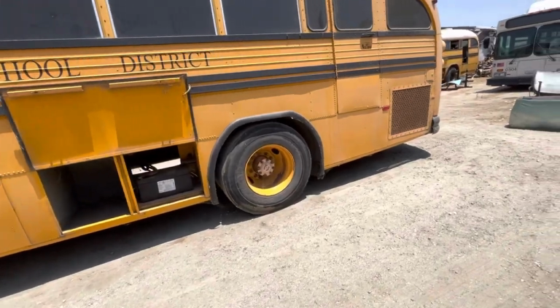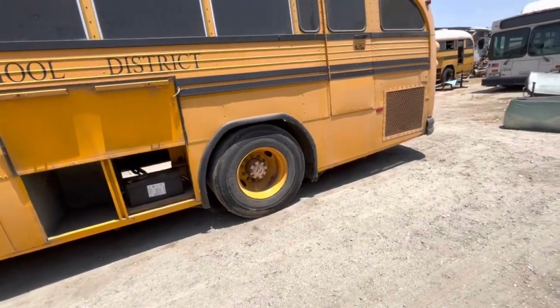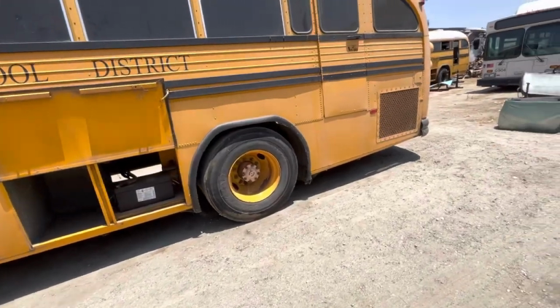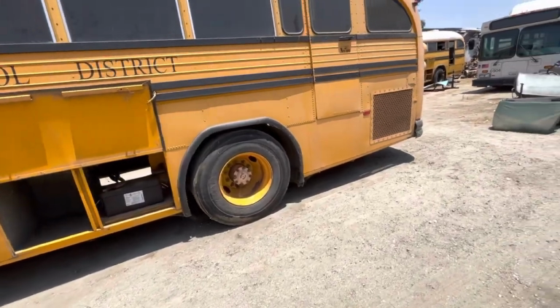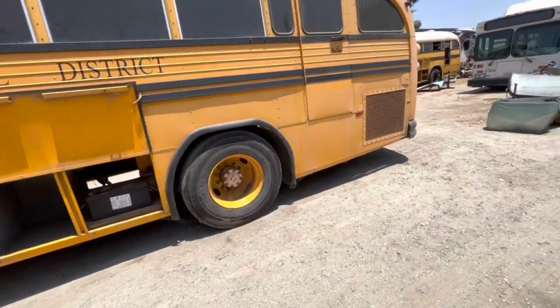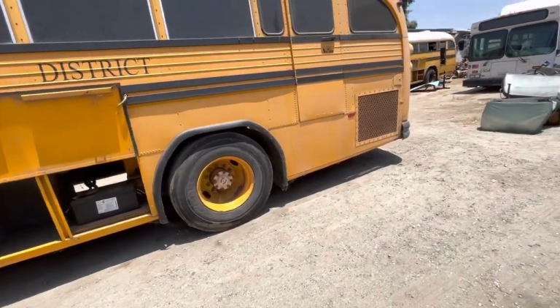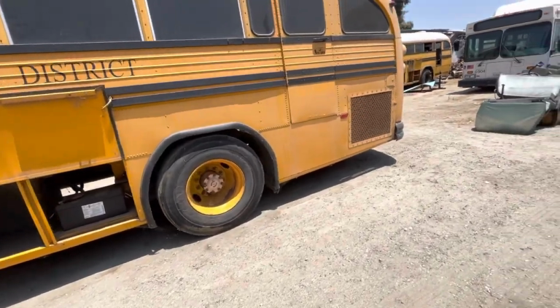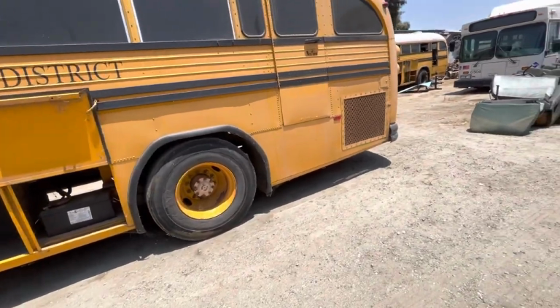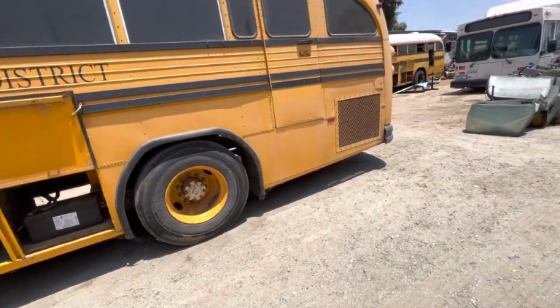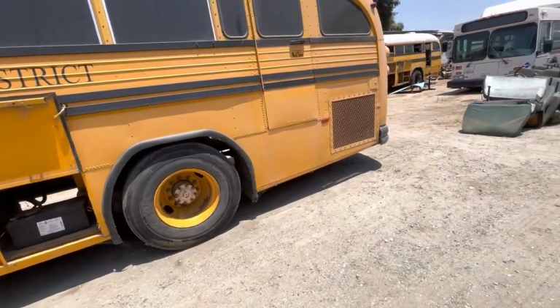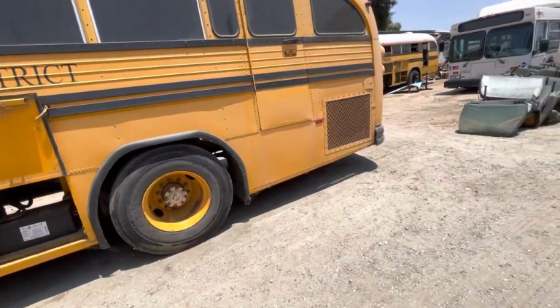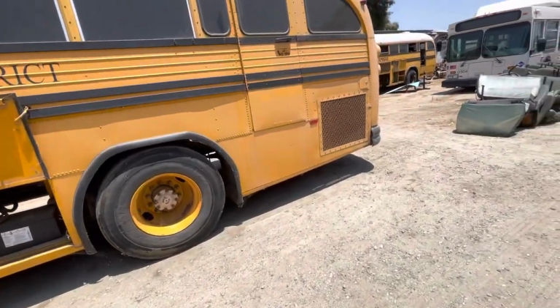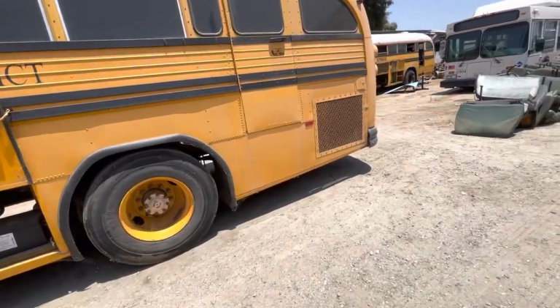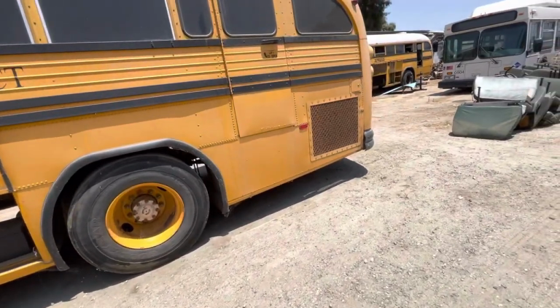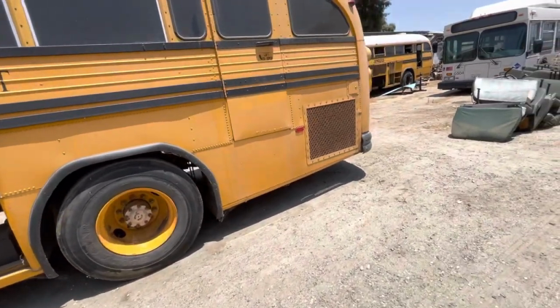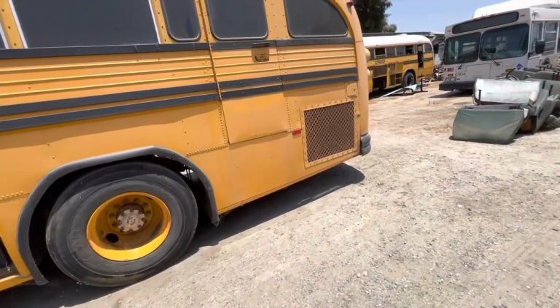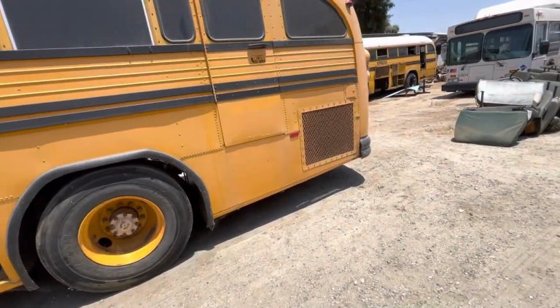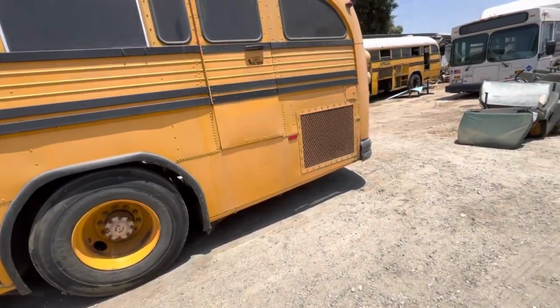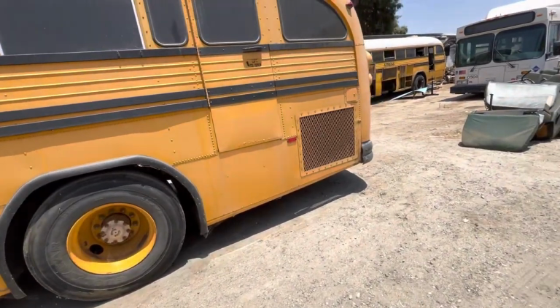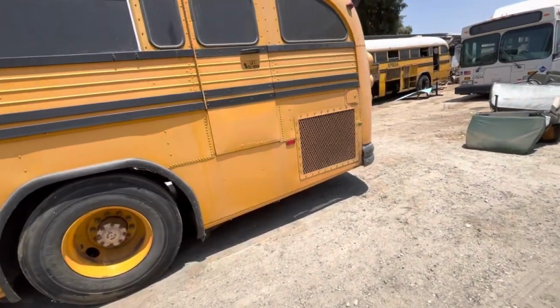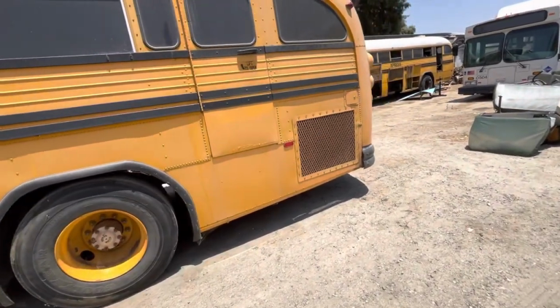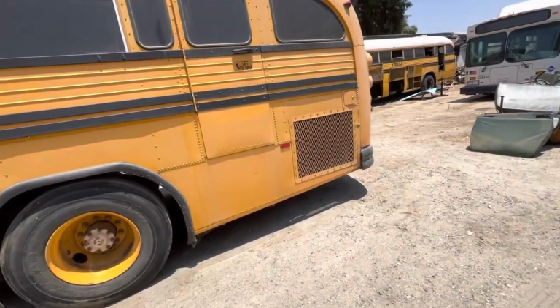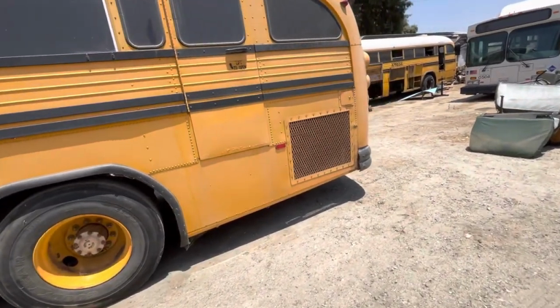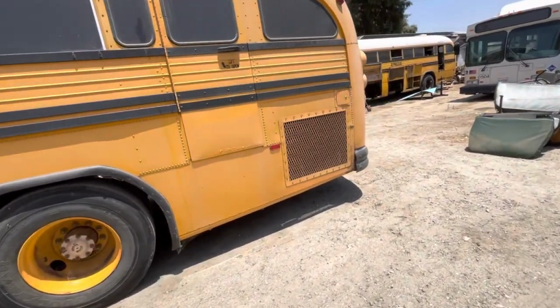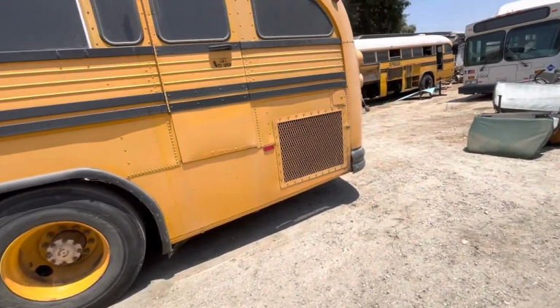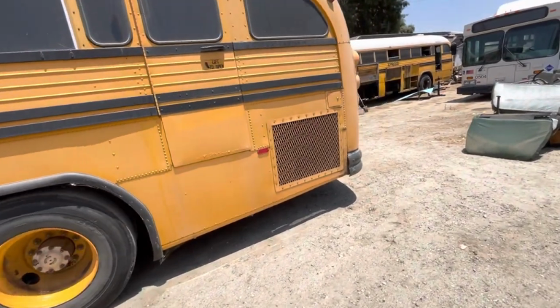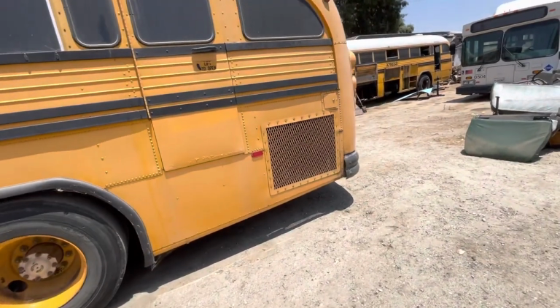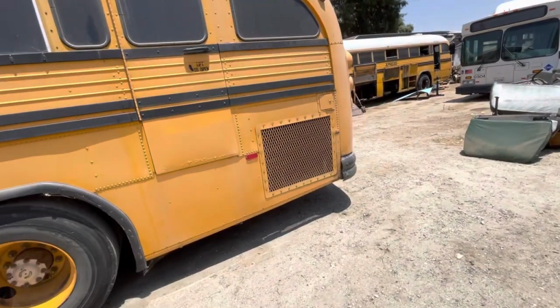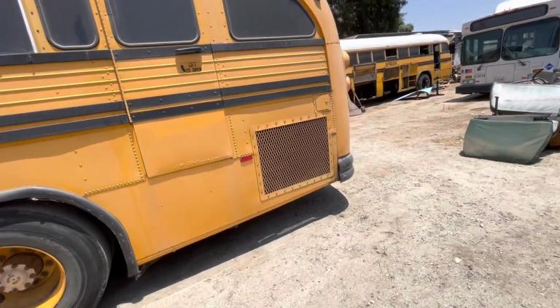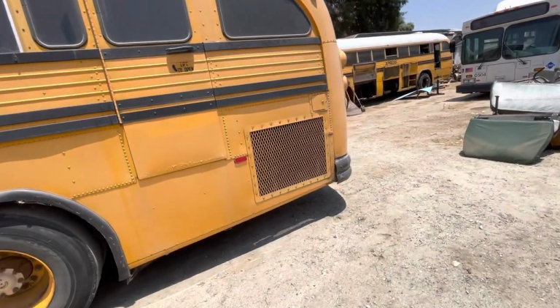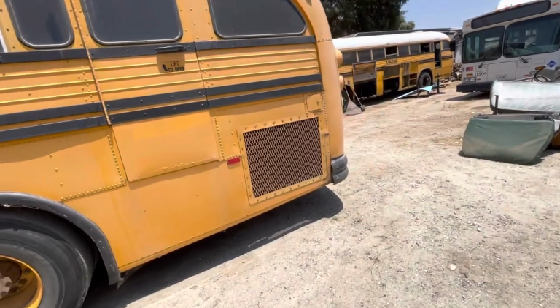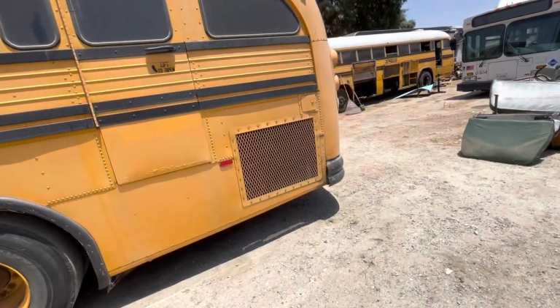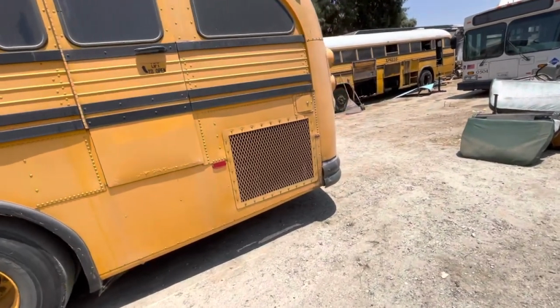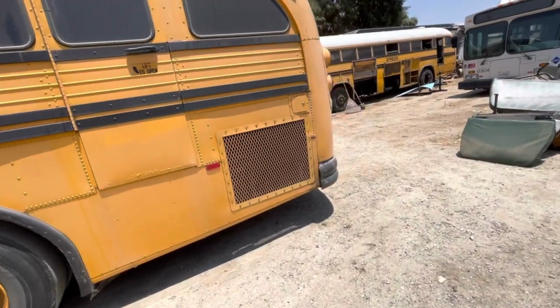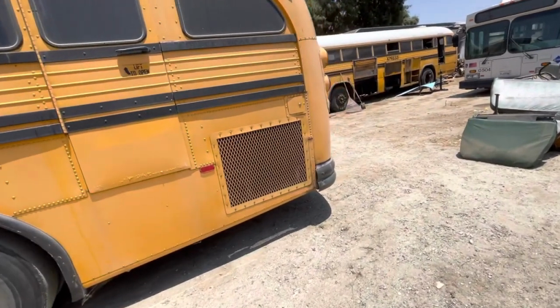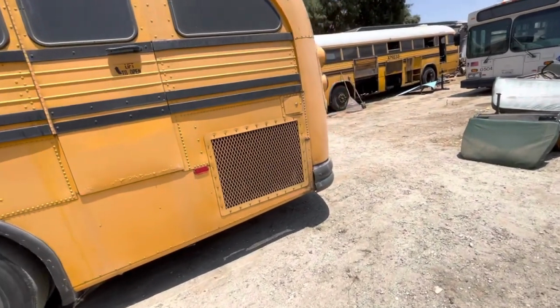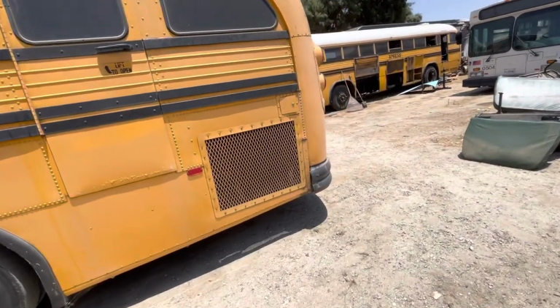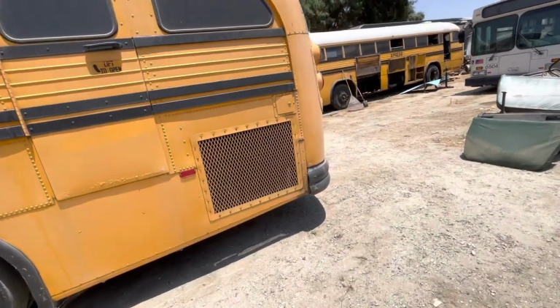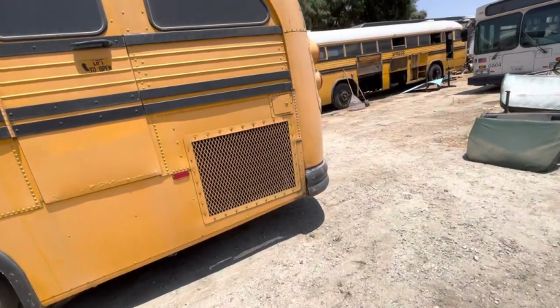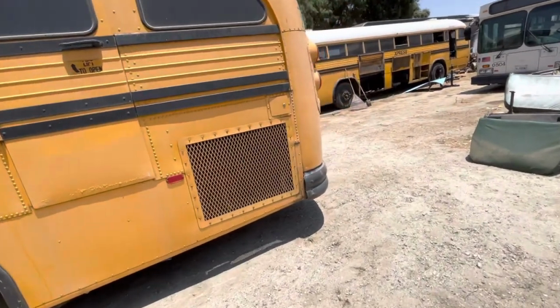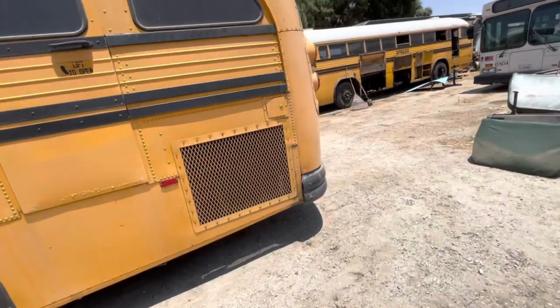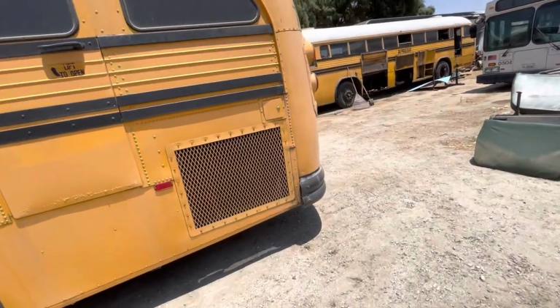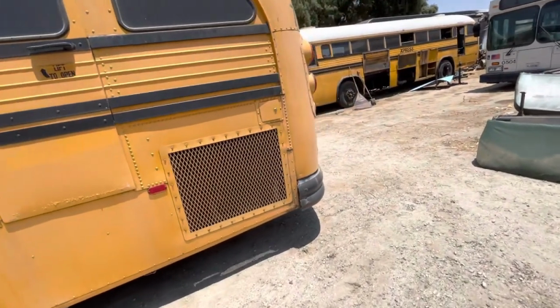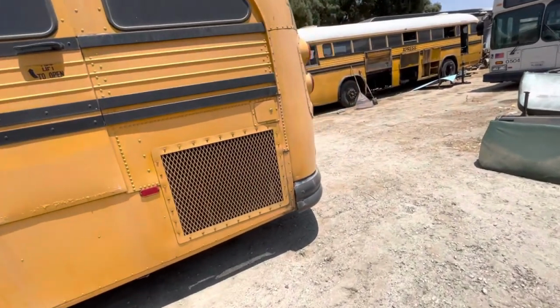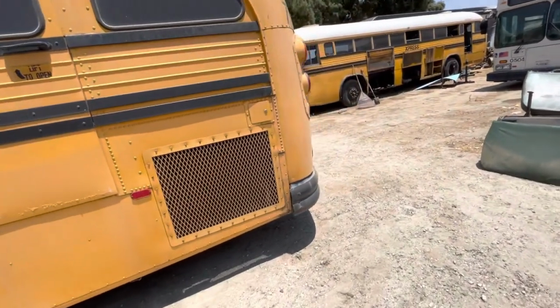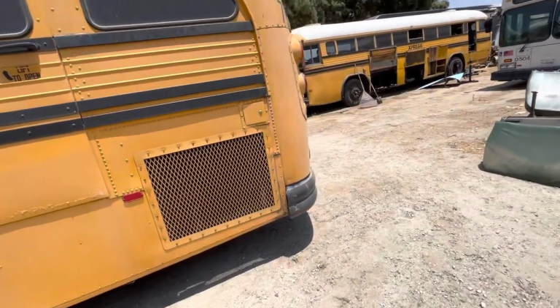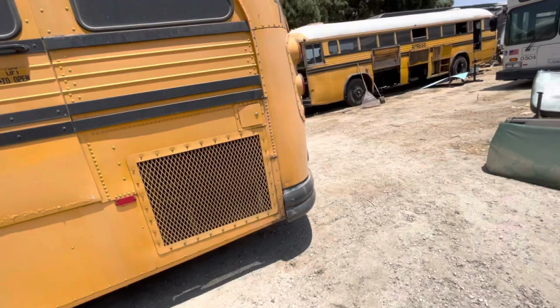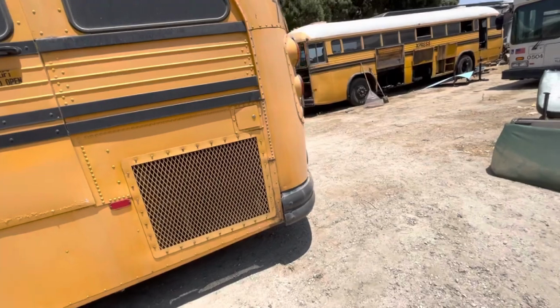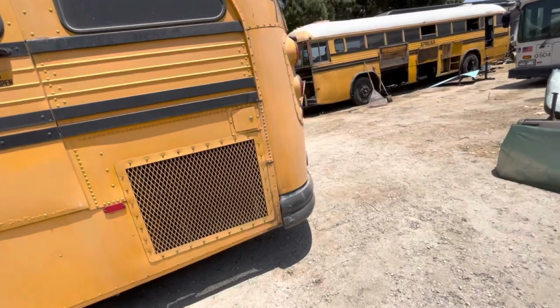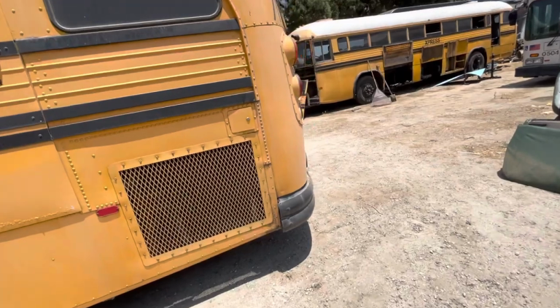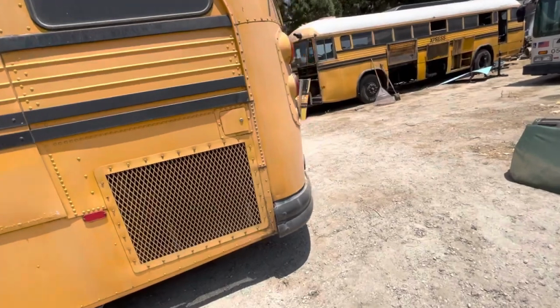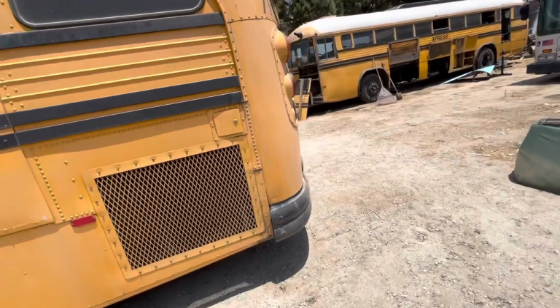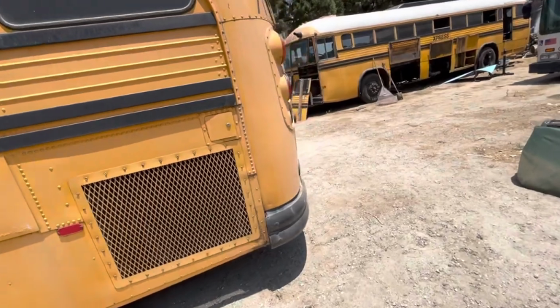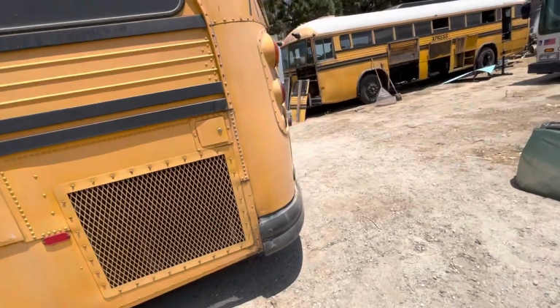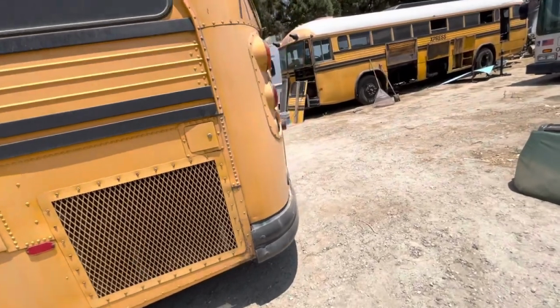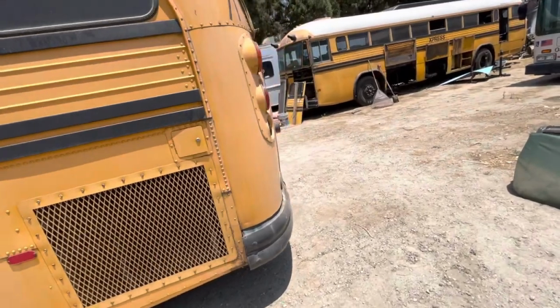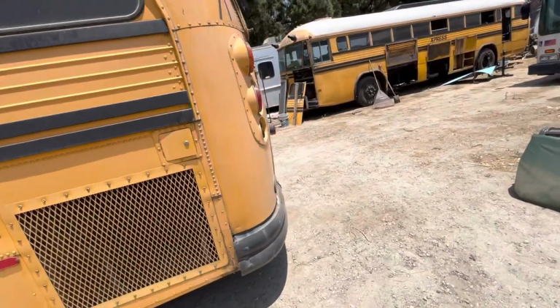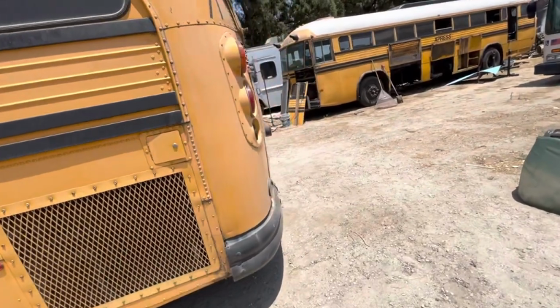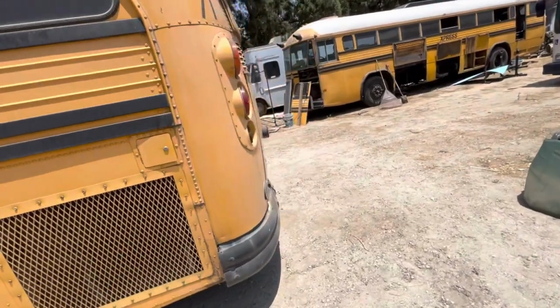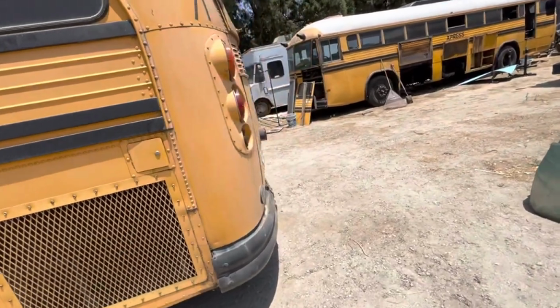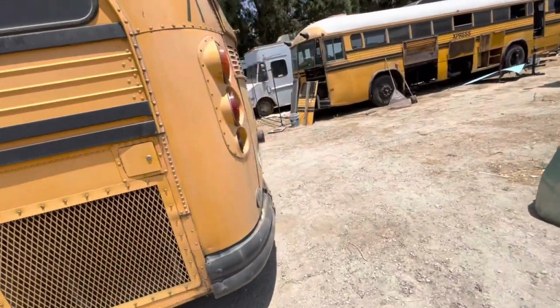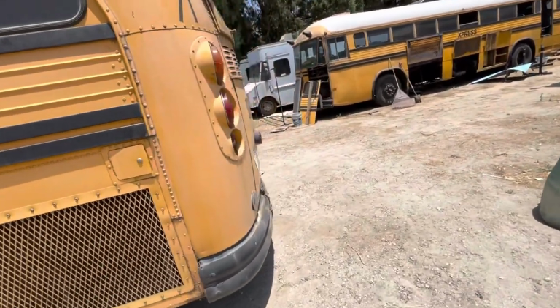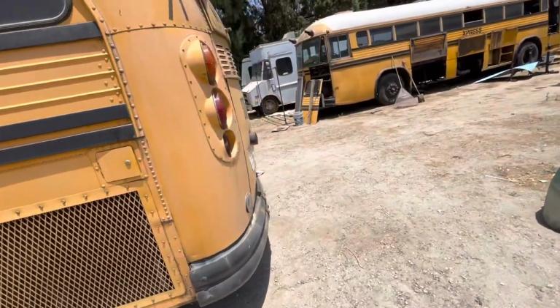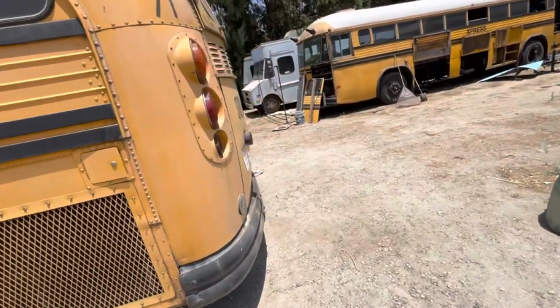Nice tires. The paint is faded from sitting, but it shines up really beautifully. We shined up a little bit of it on the other side.